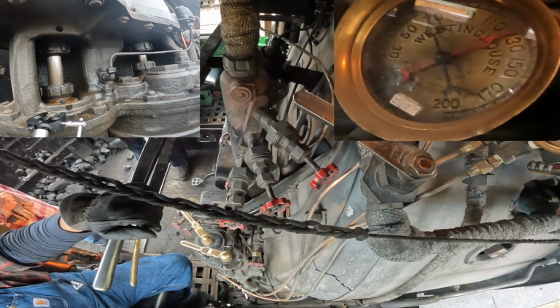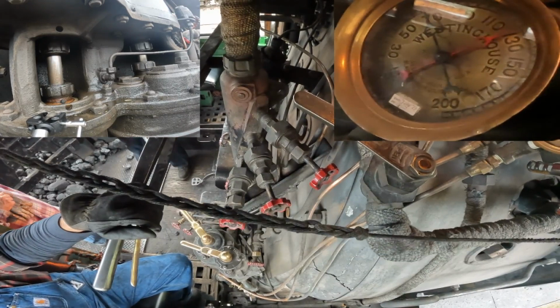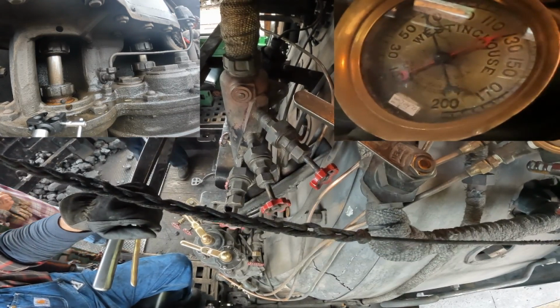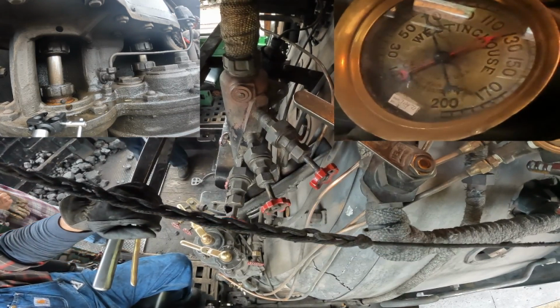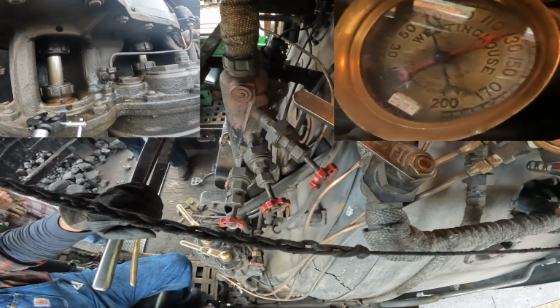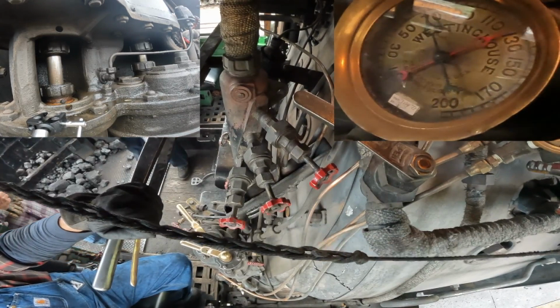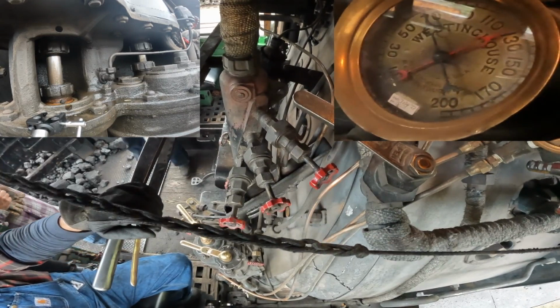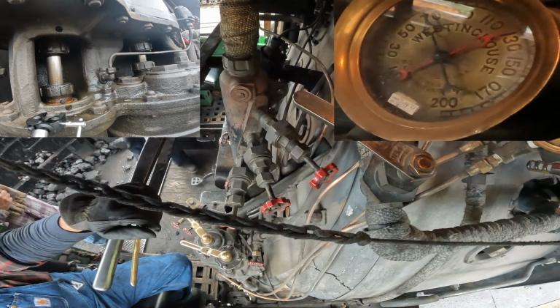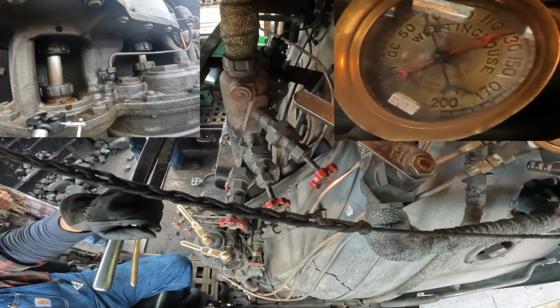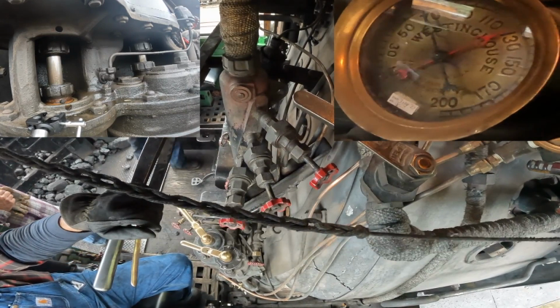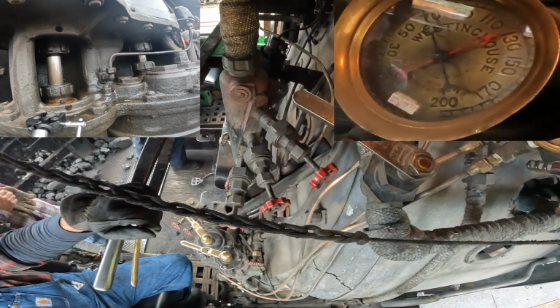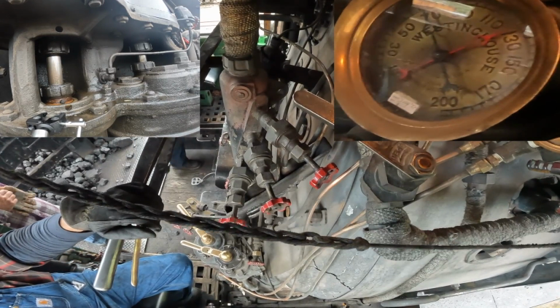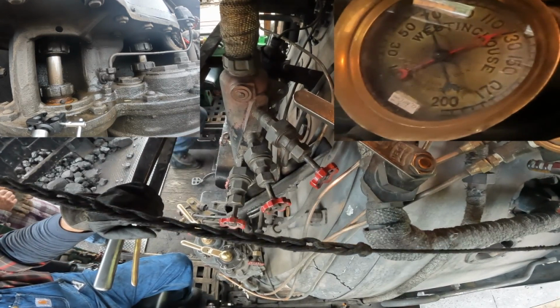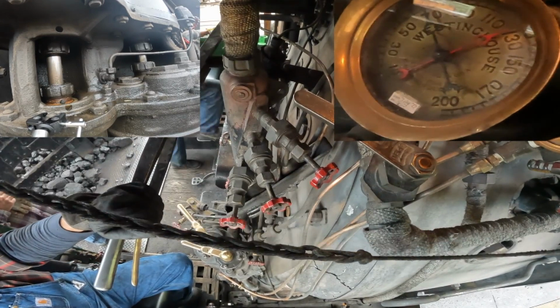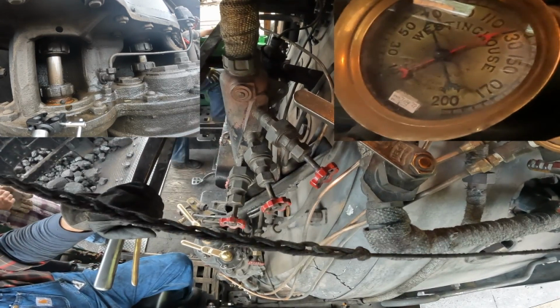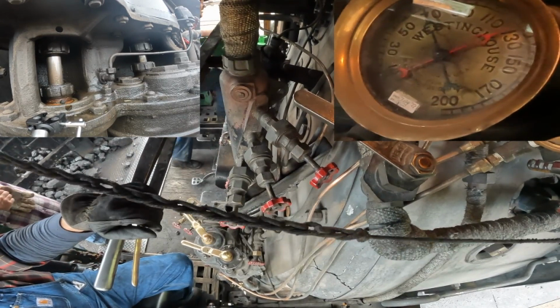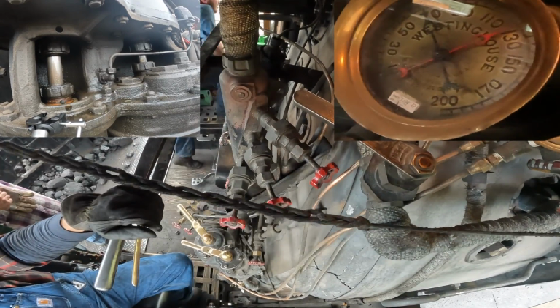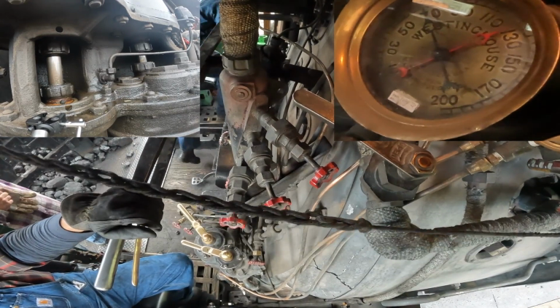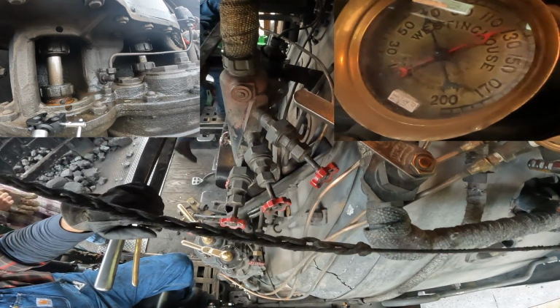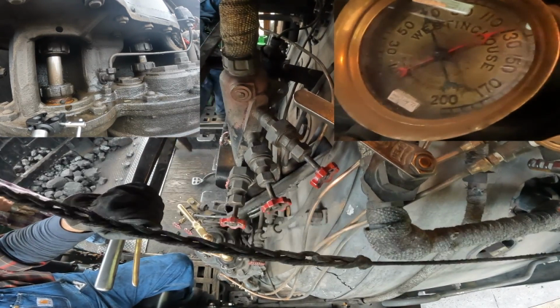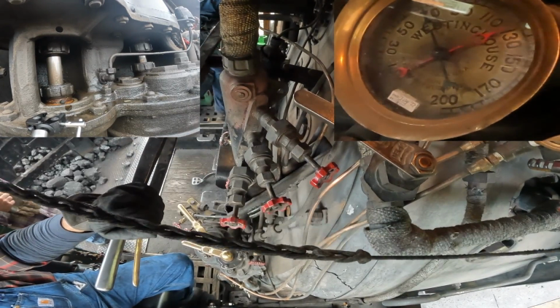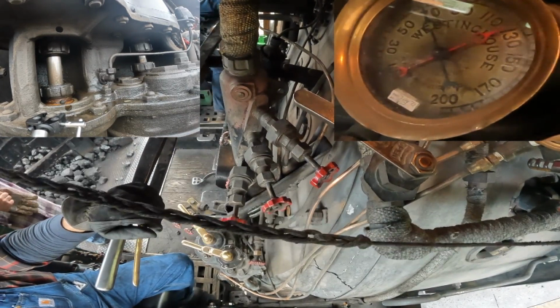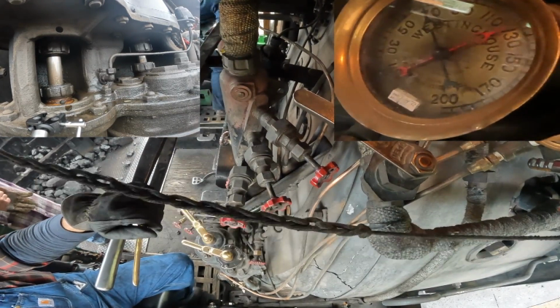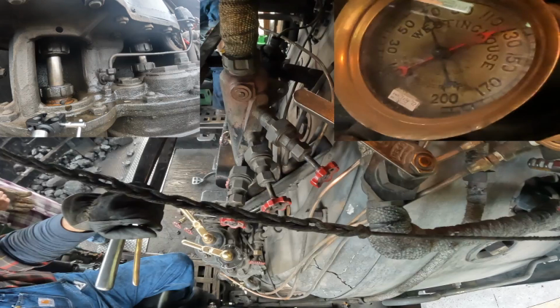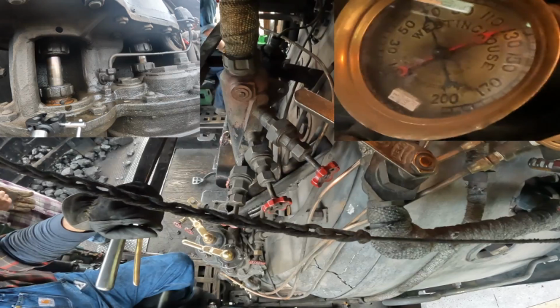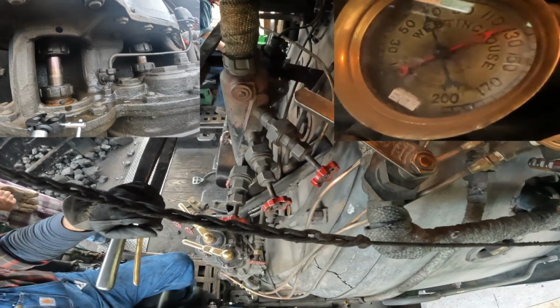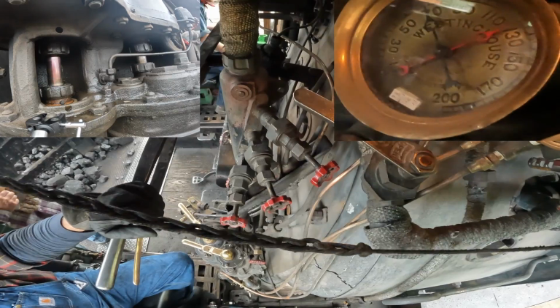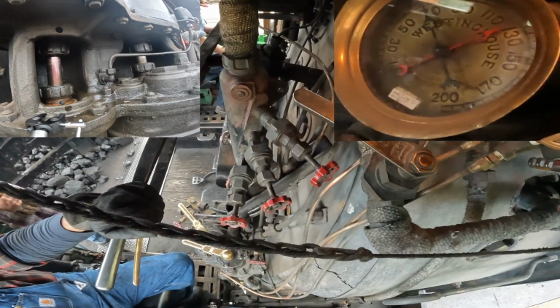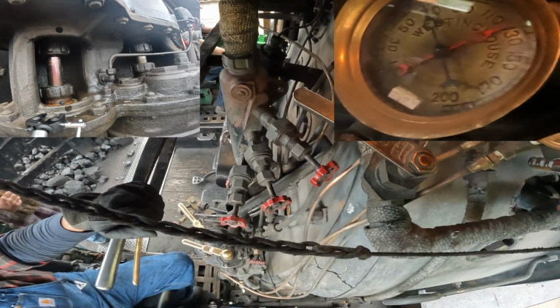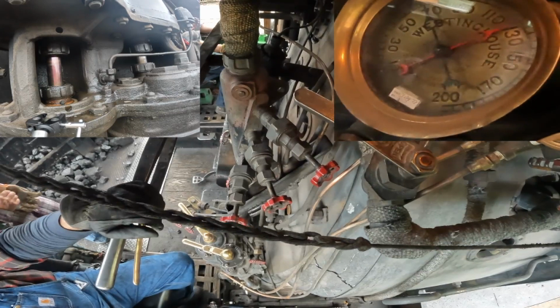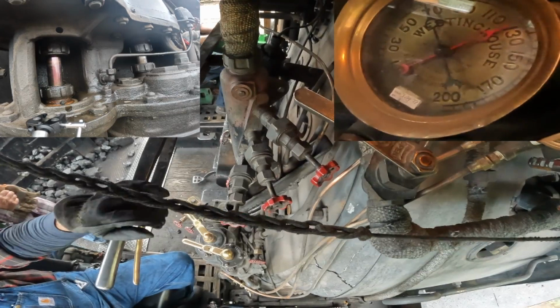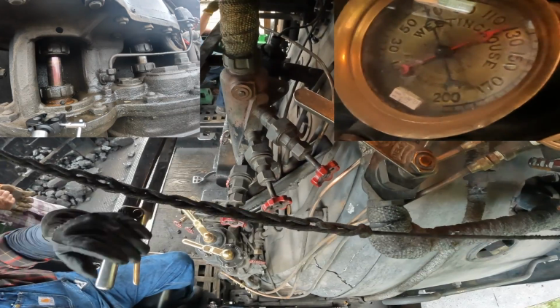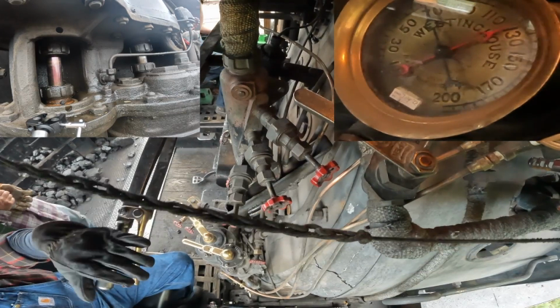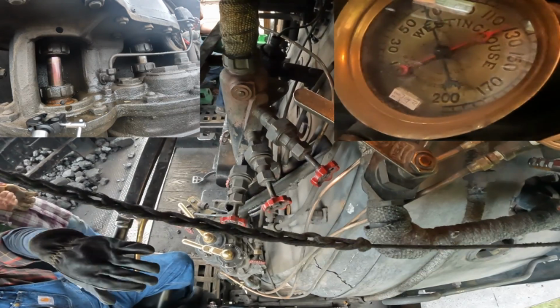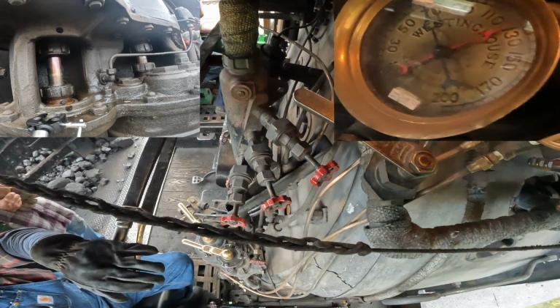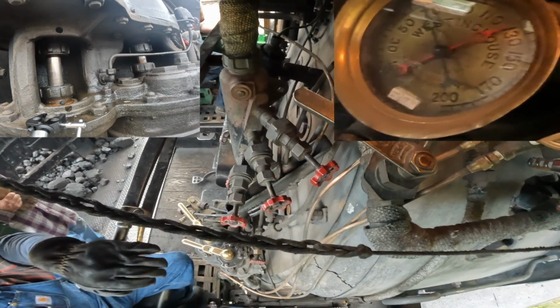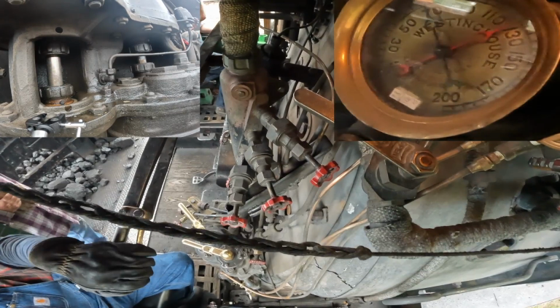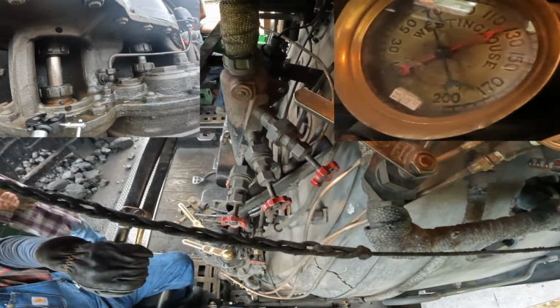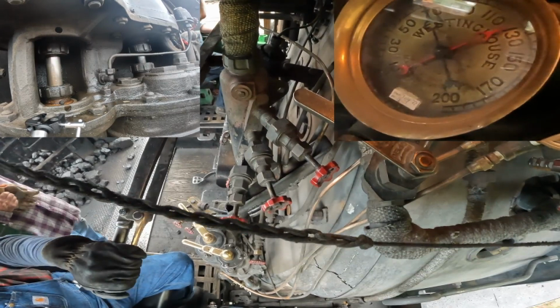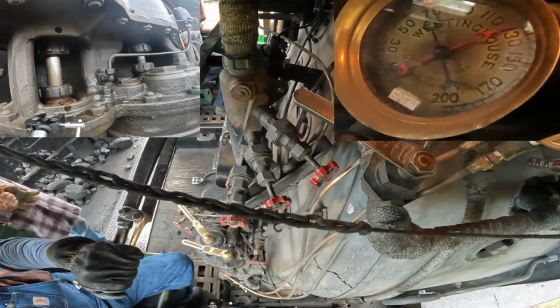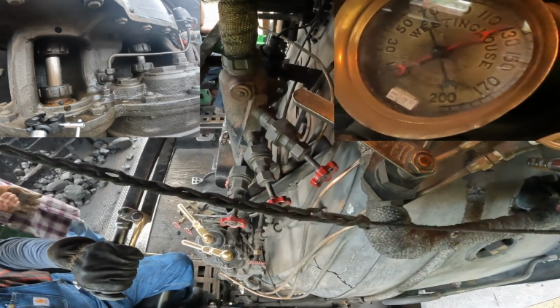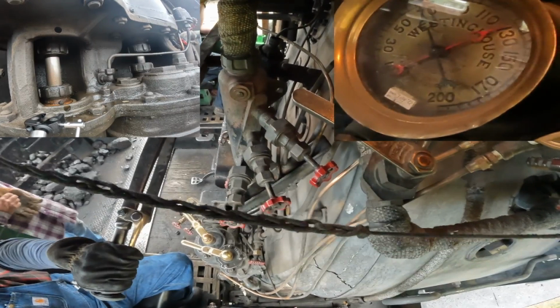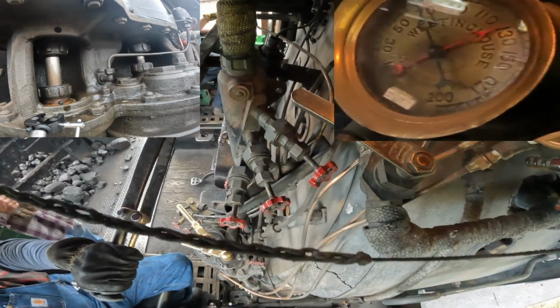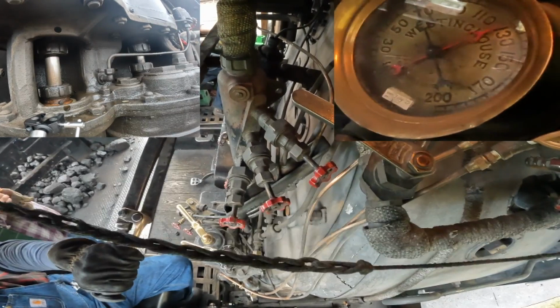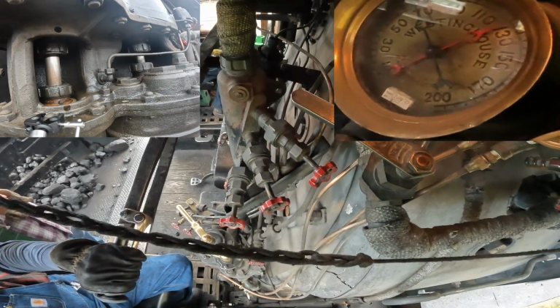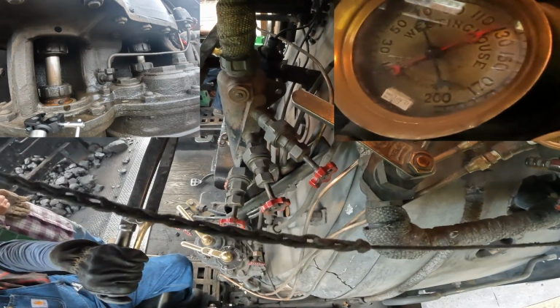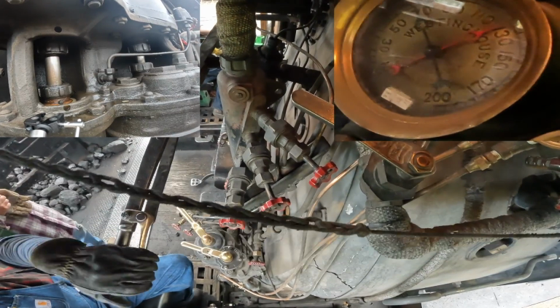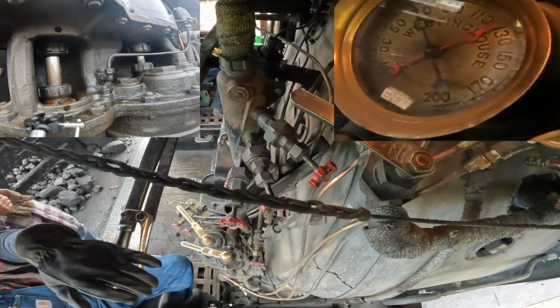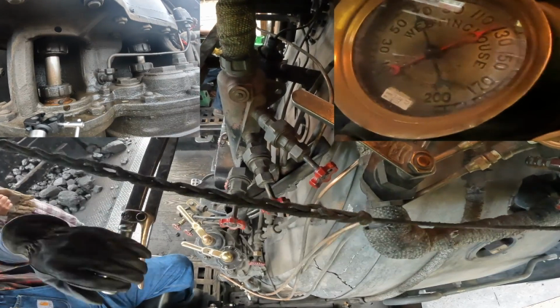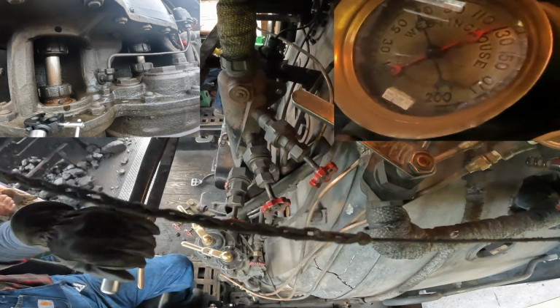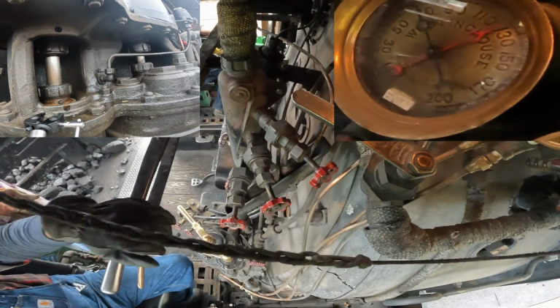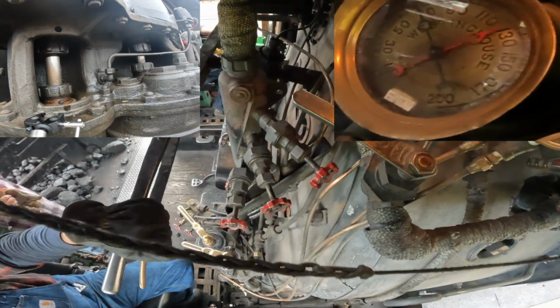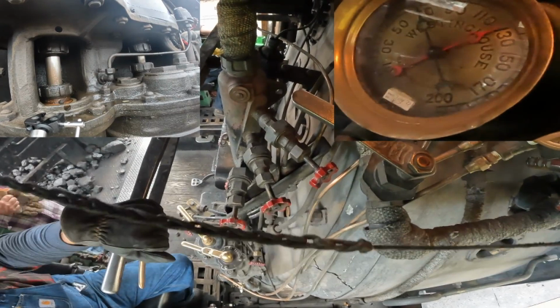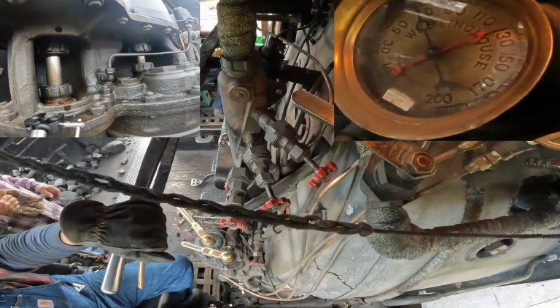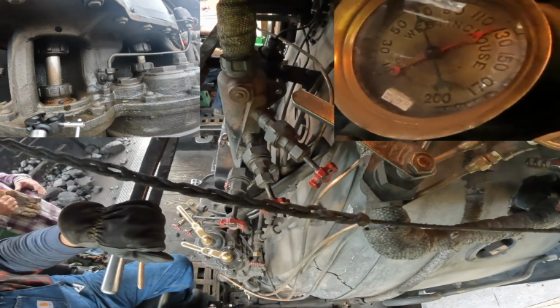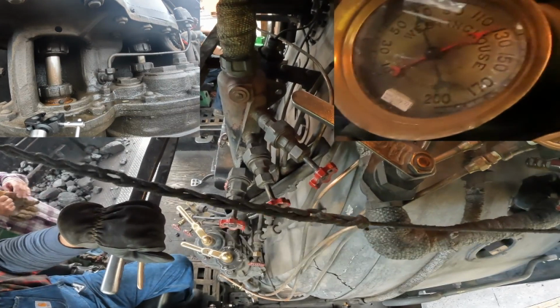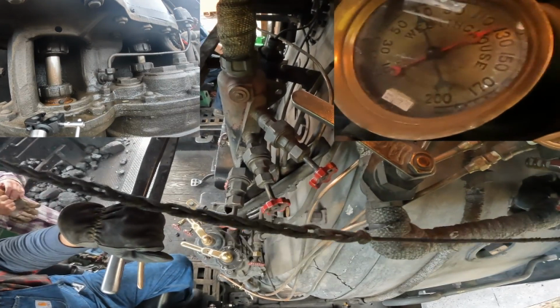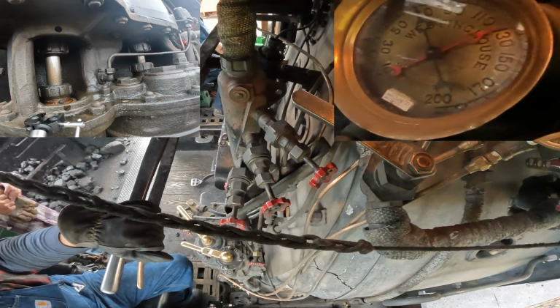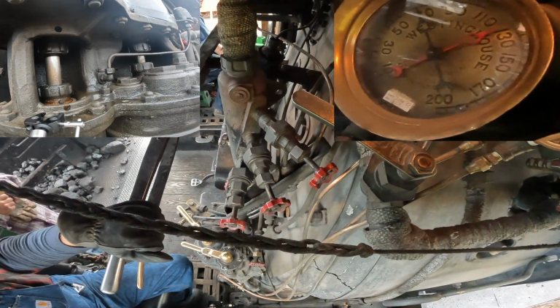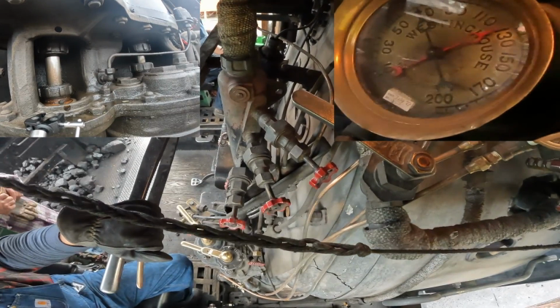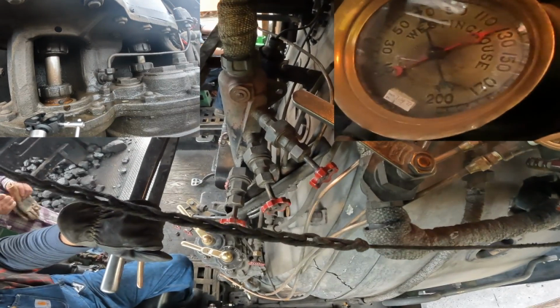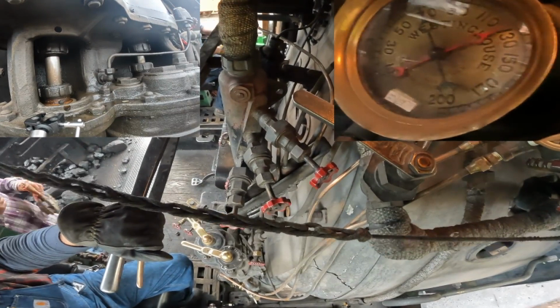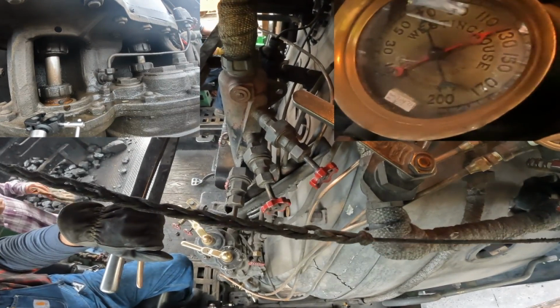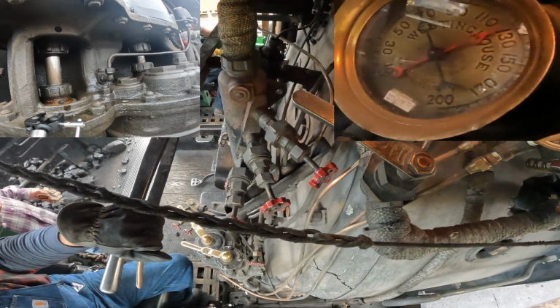You can also see that as Brett fires a little bit, the fire door uses air and the air compressor responds, resupplying the main reservoir.